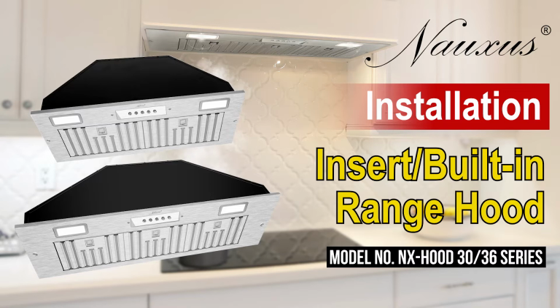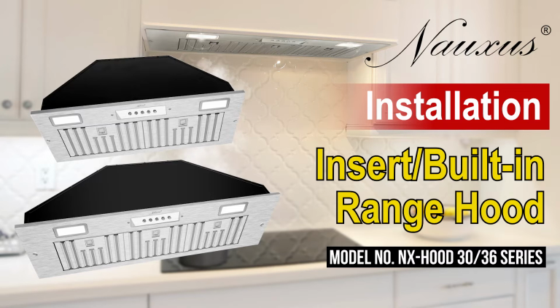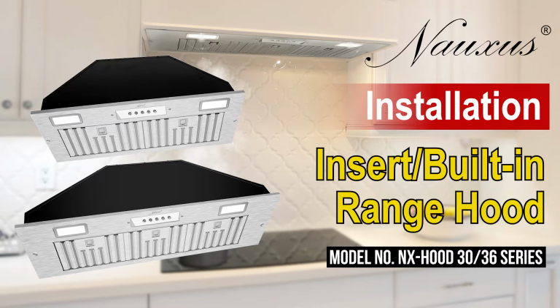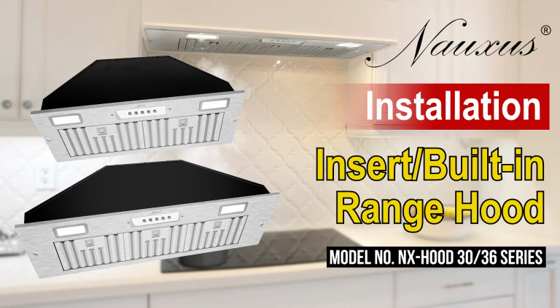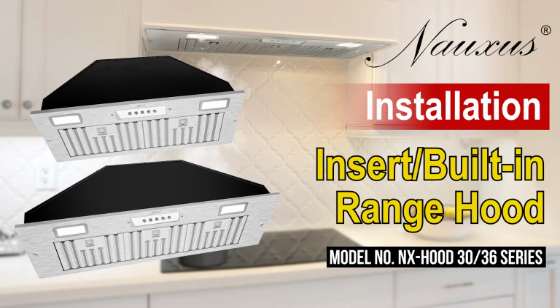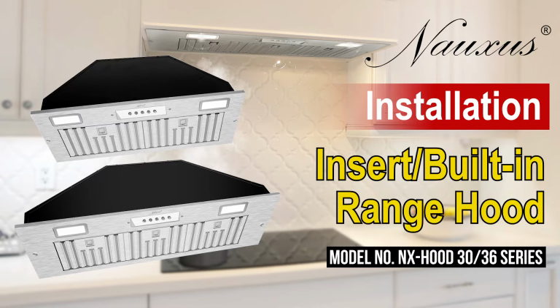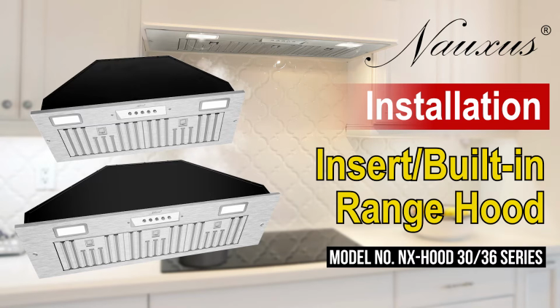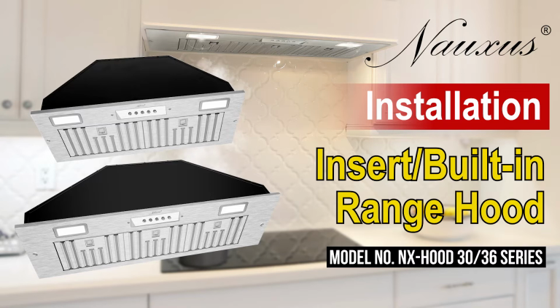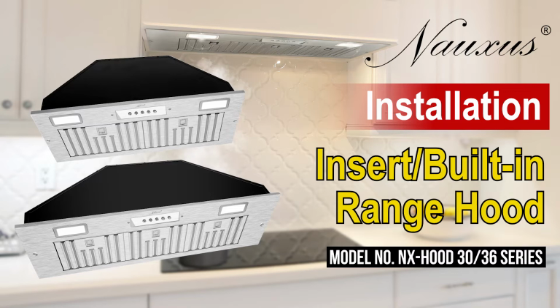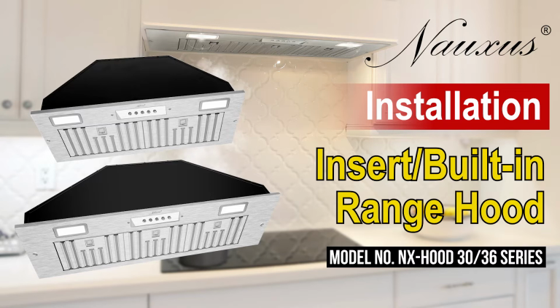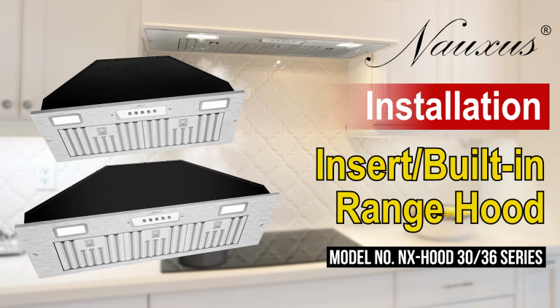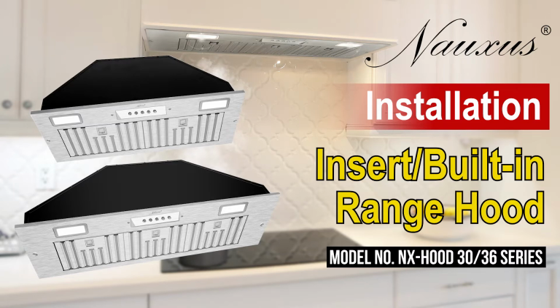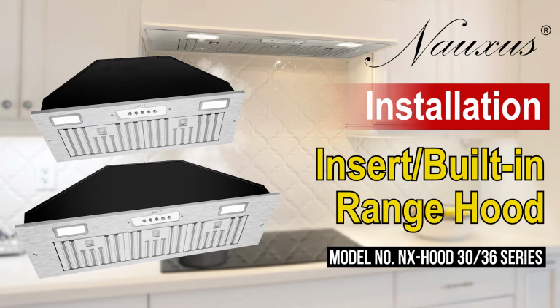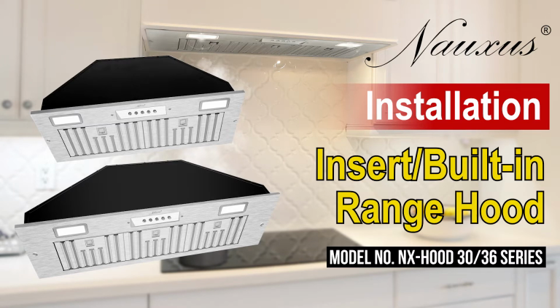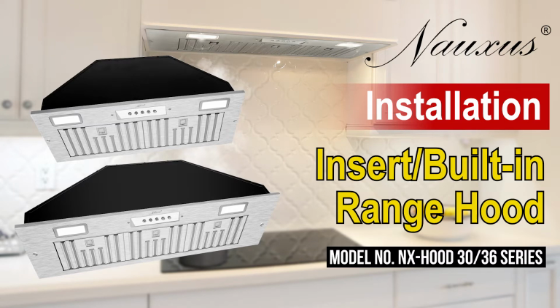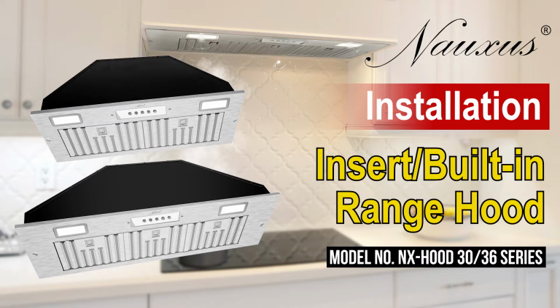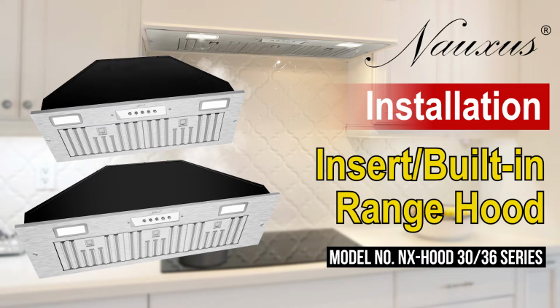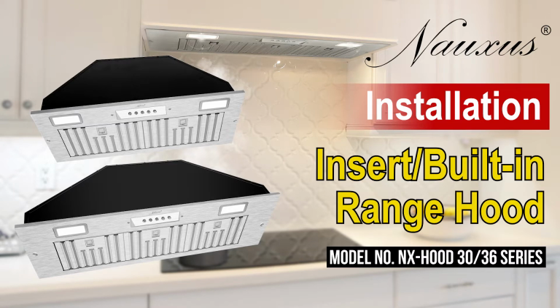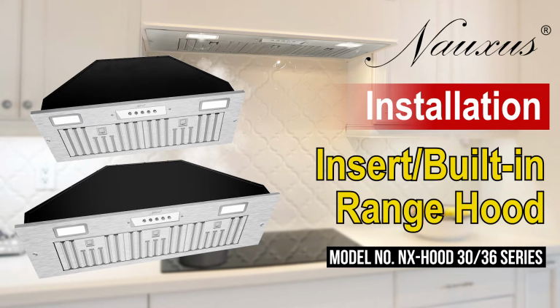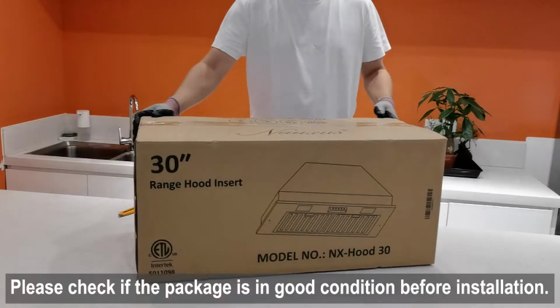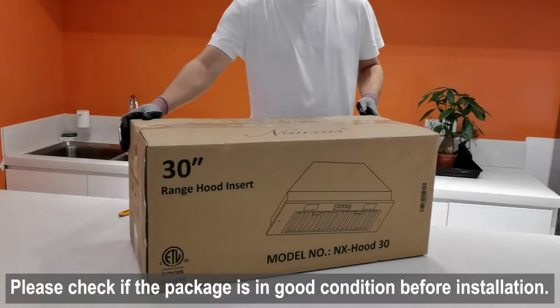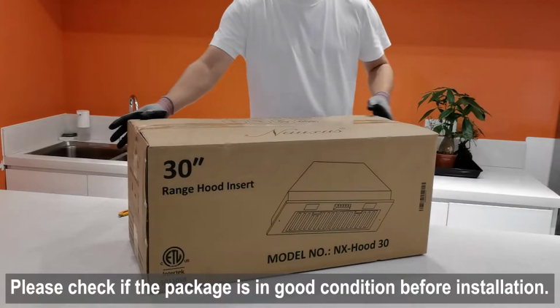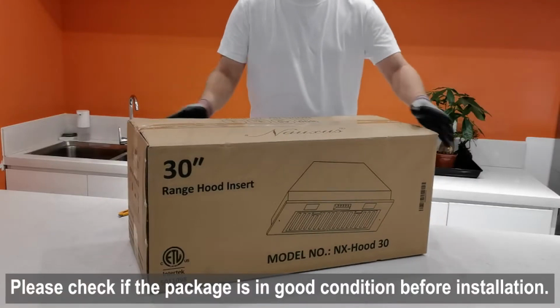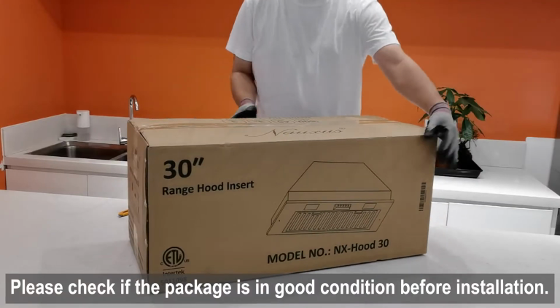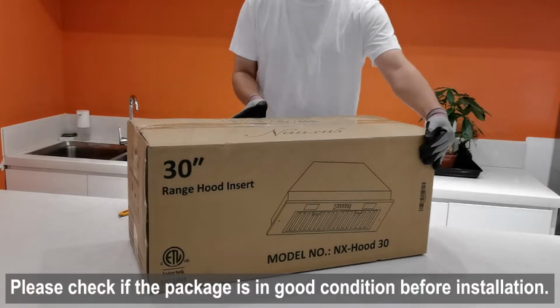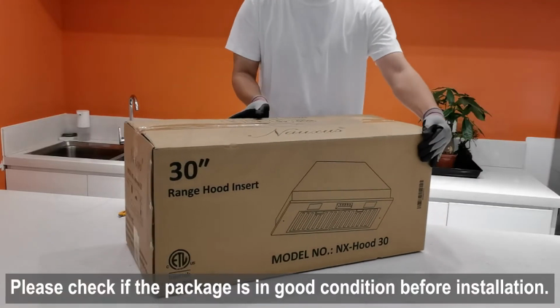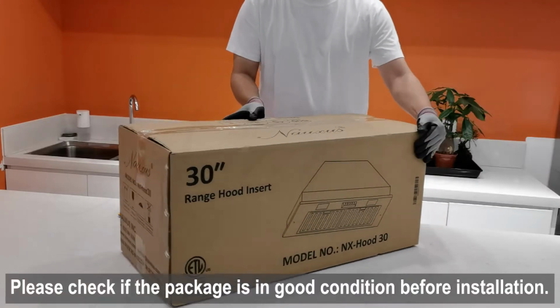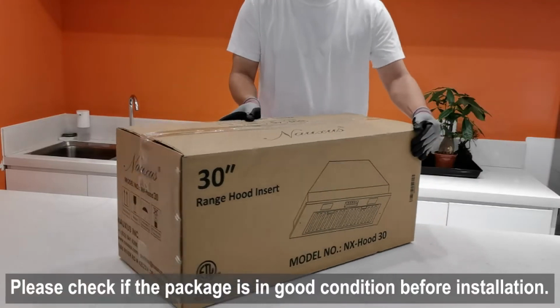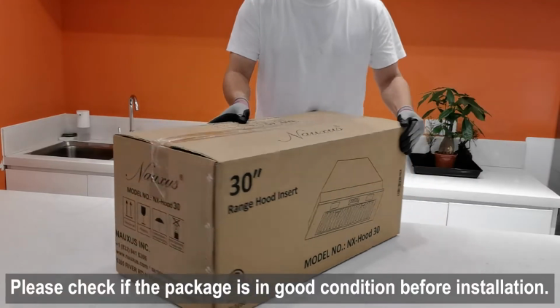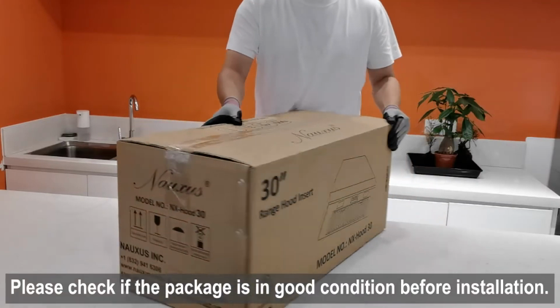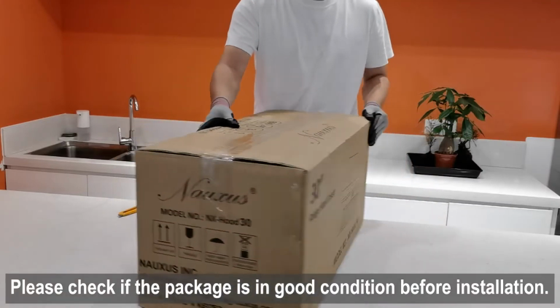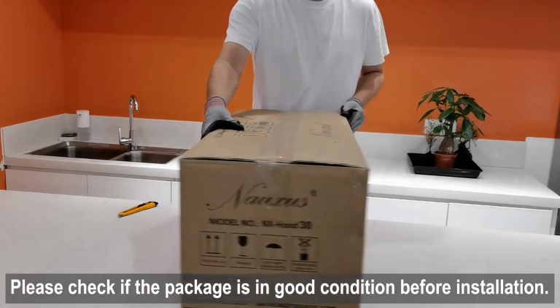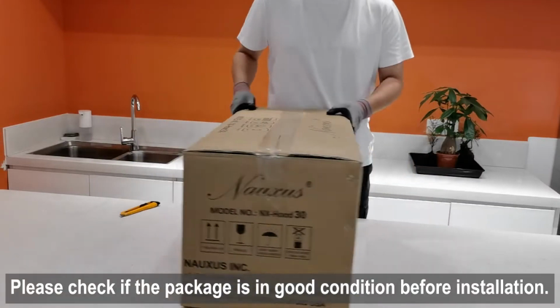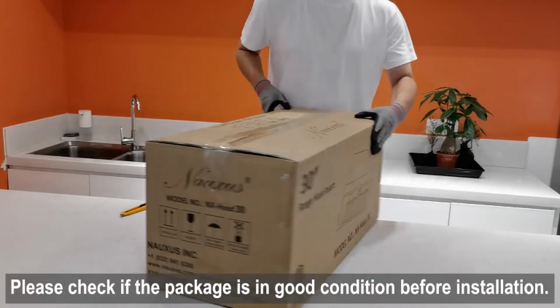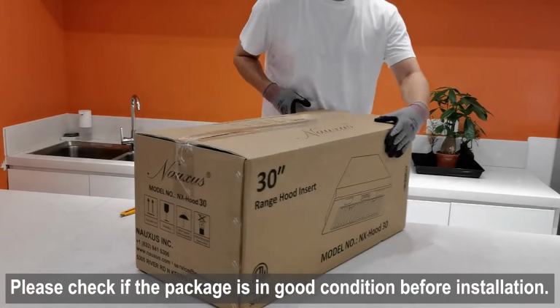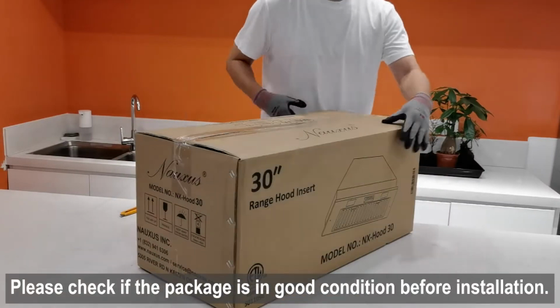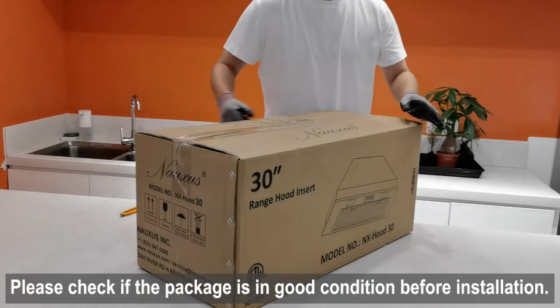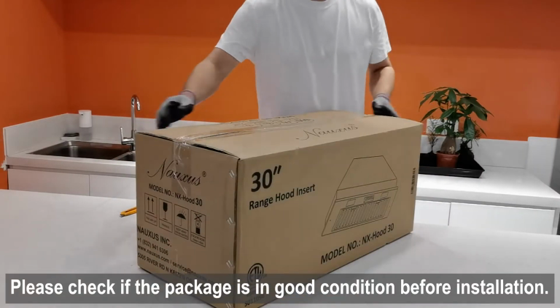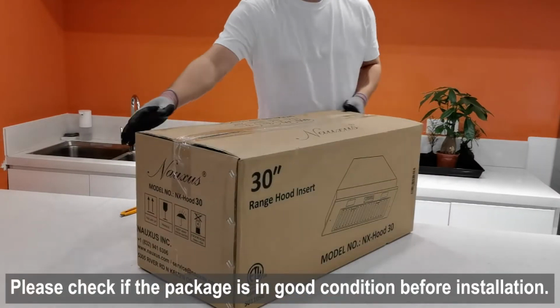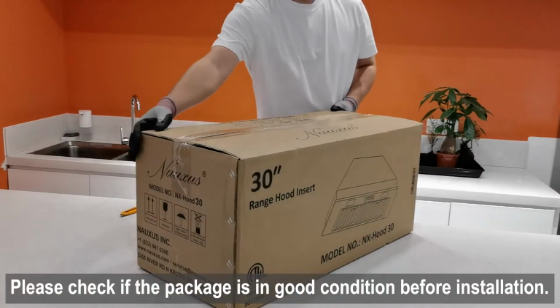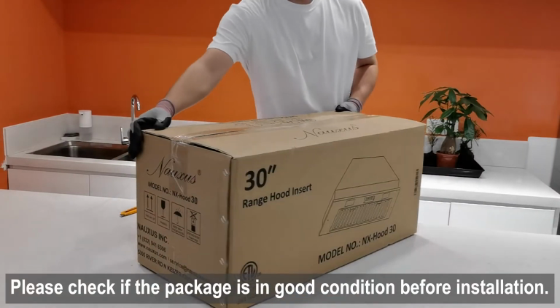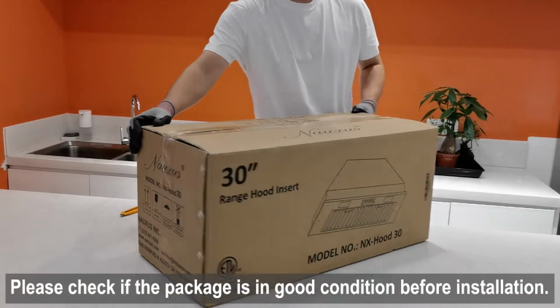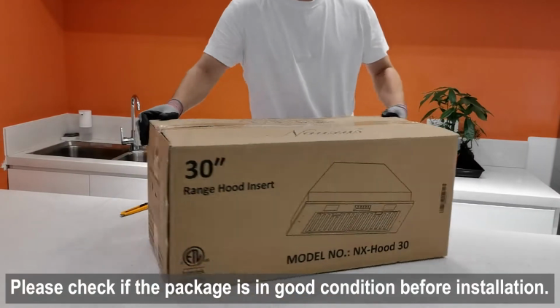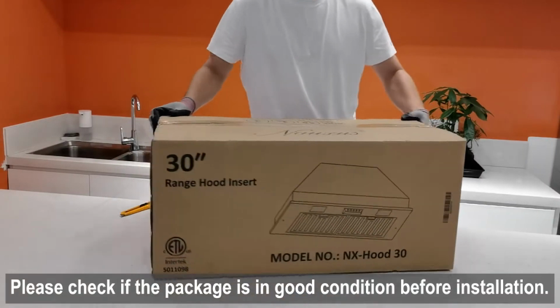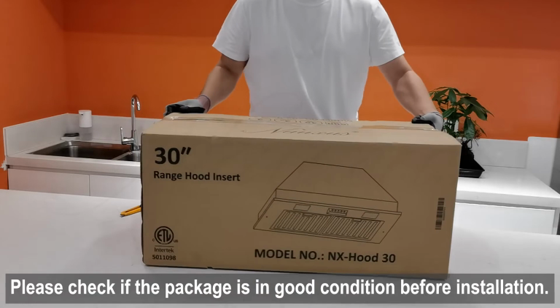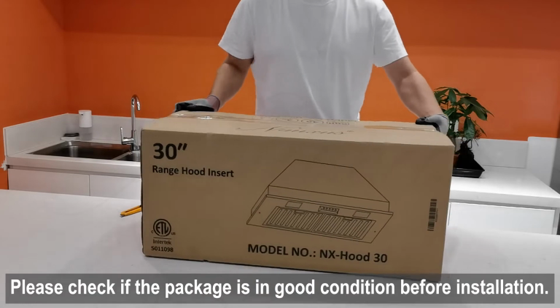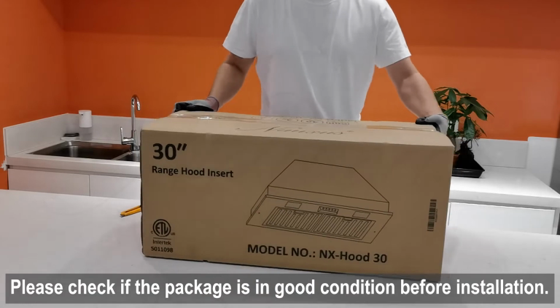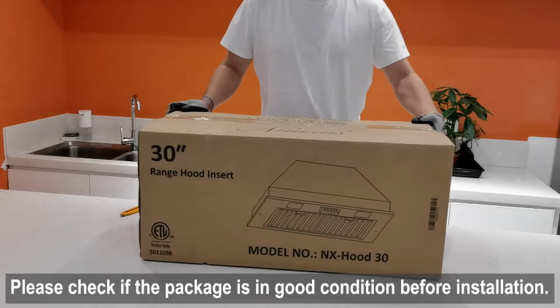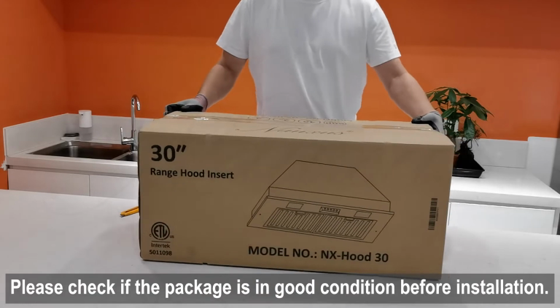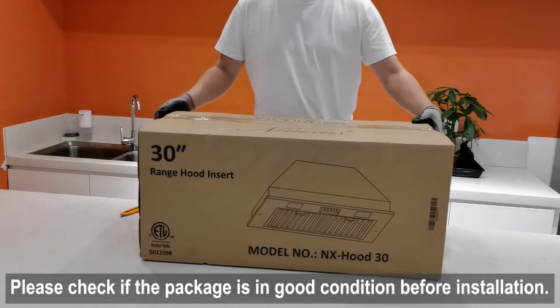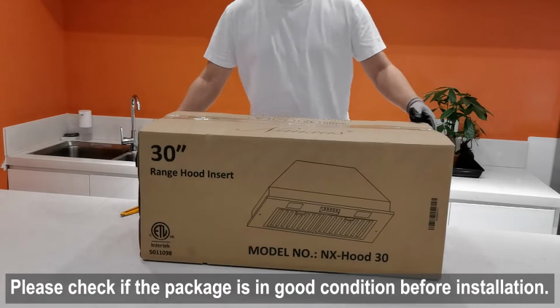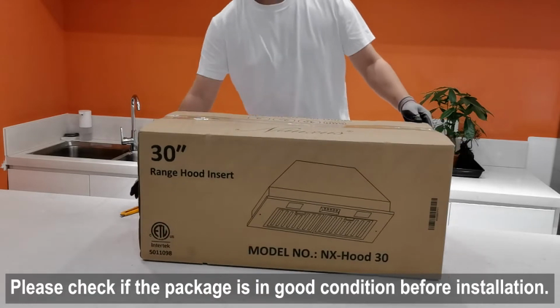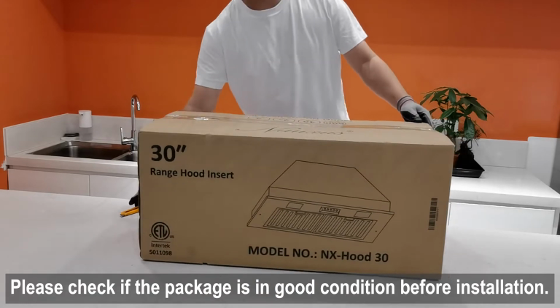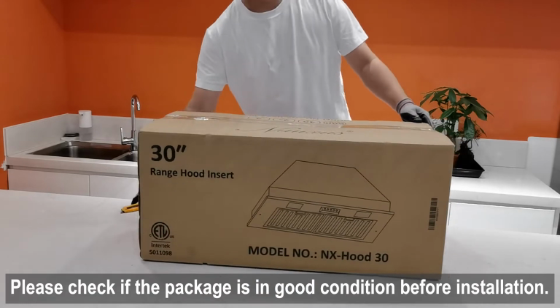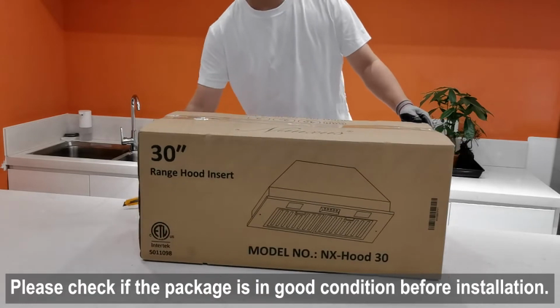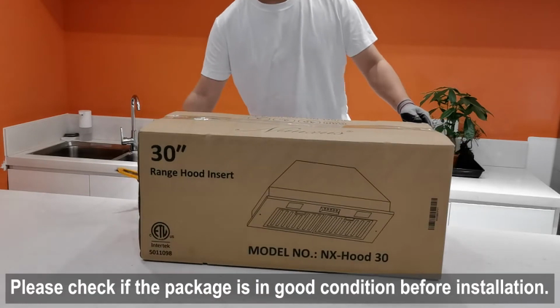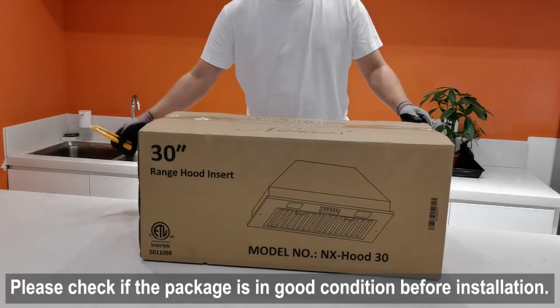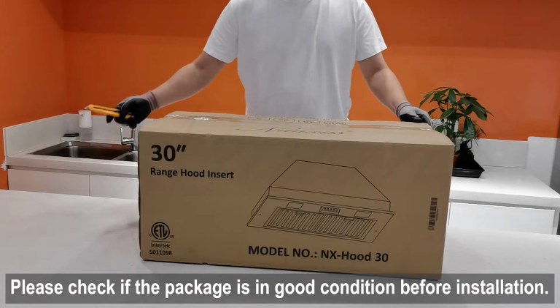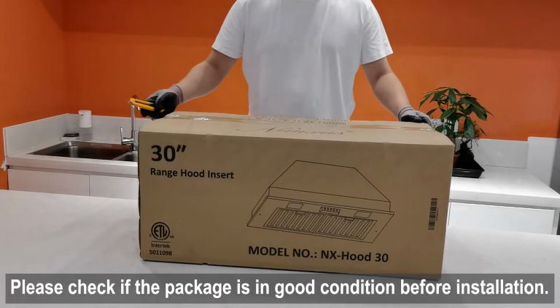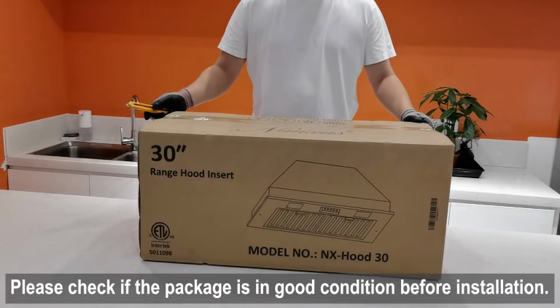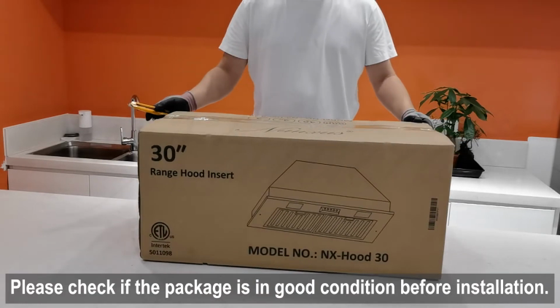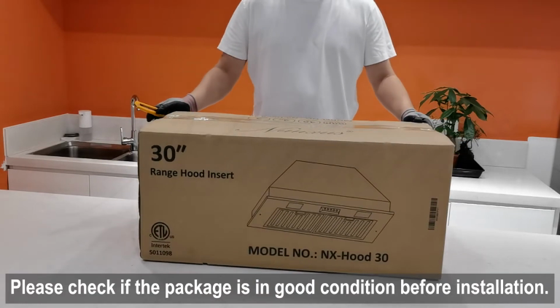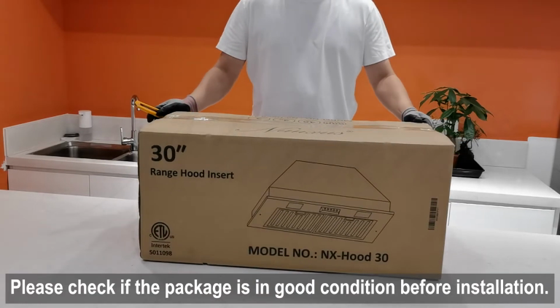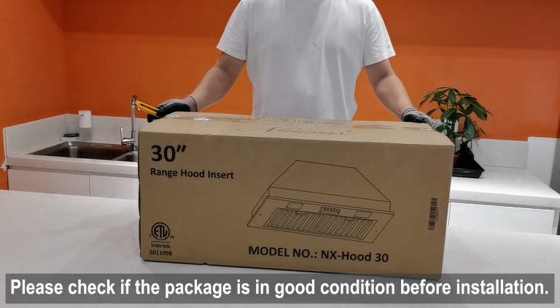Thanks for your interest in the Noxus range hood. We will show you how to install the 30 inches and 36 inches range hood insert in this video.